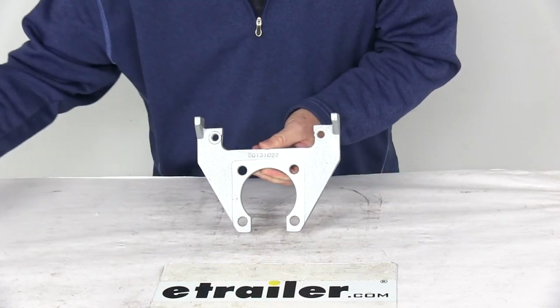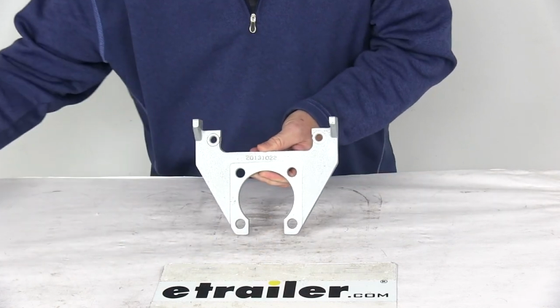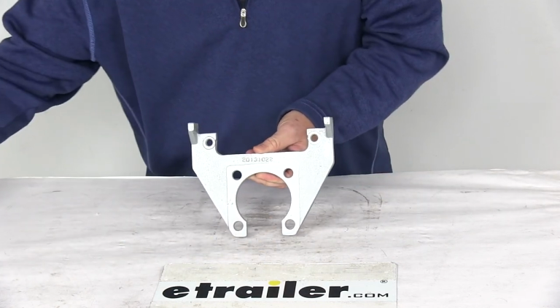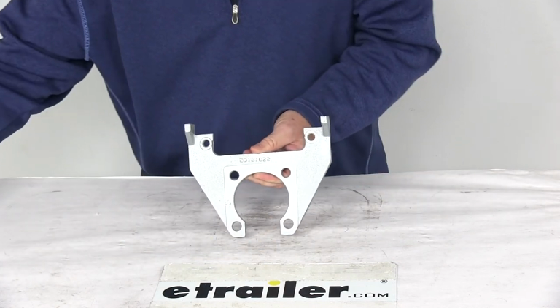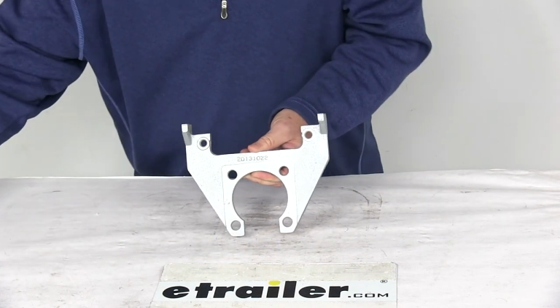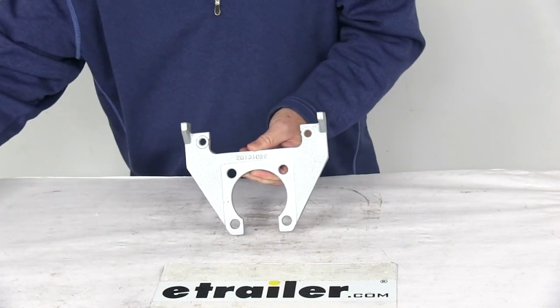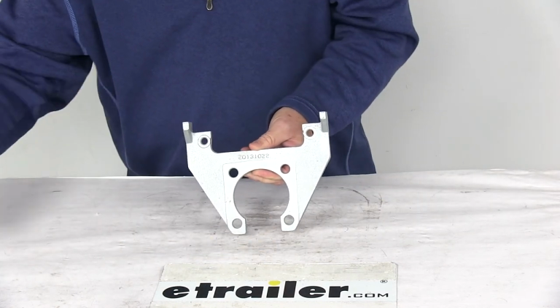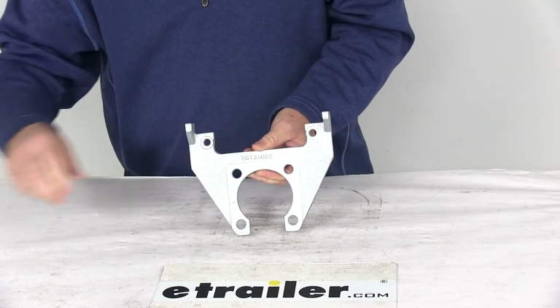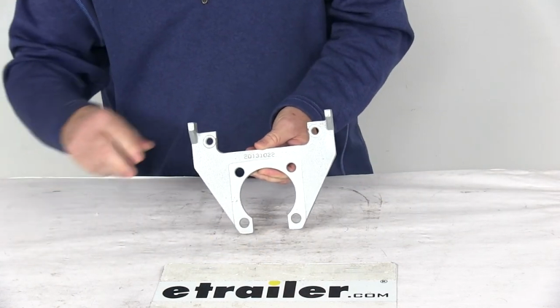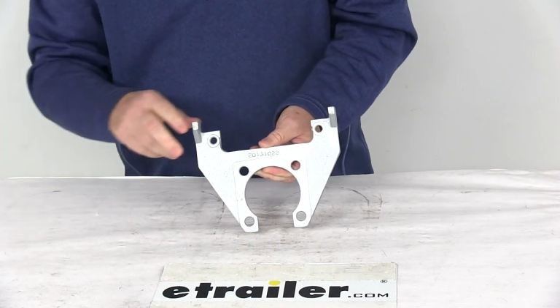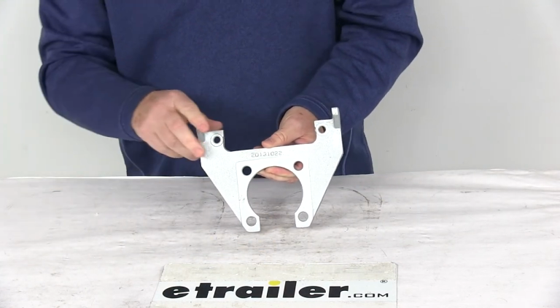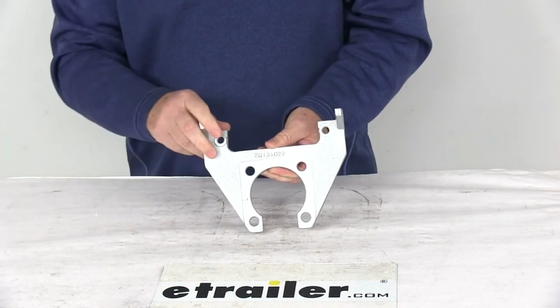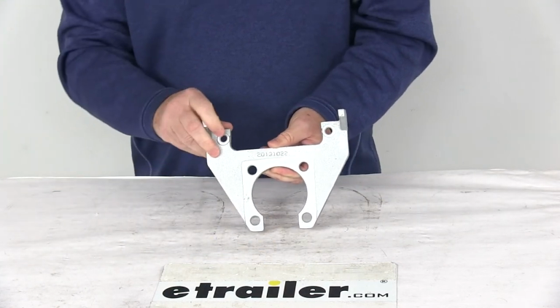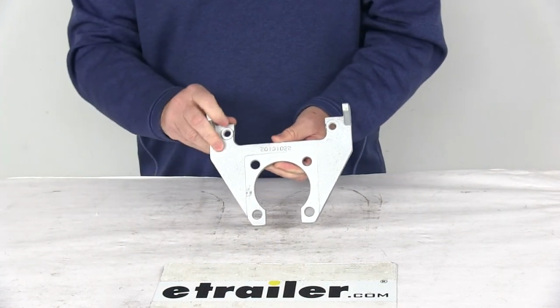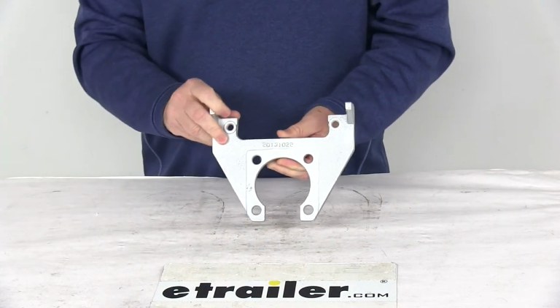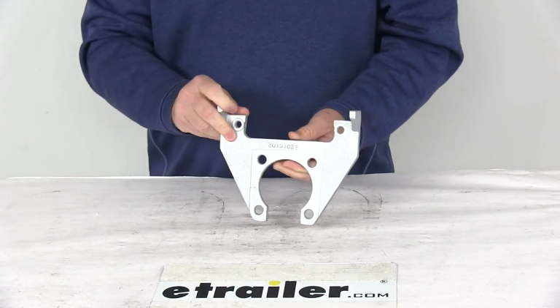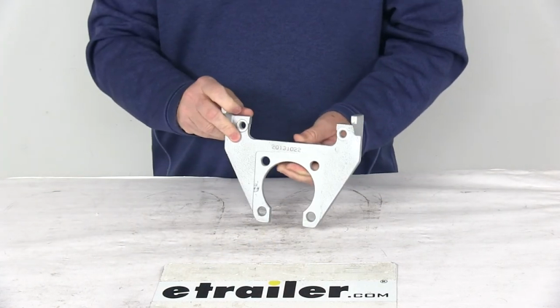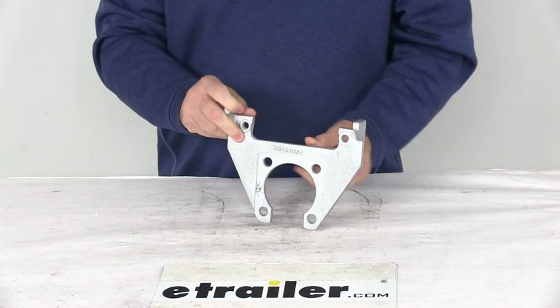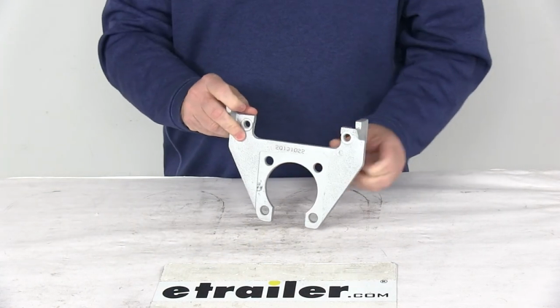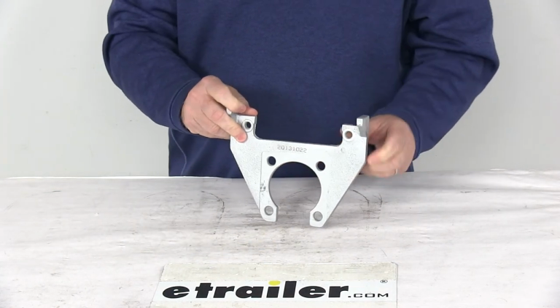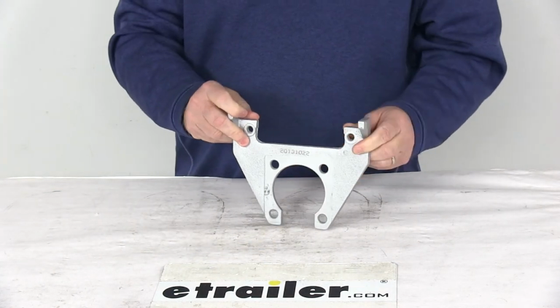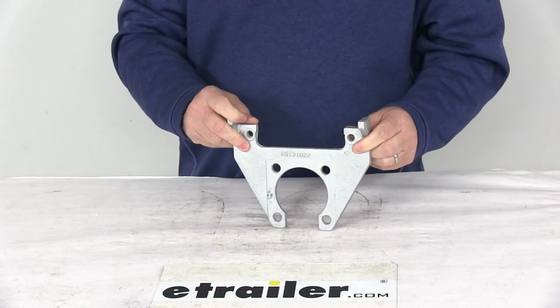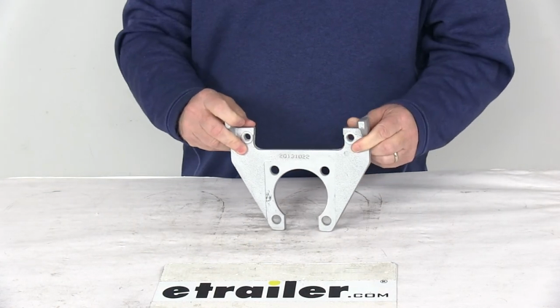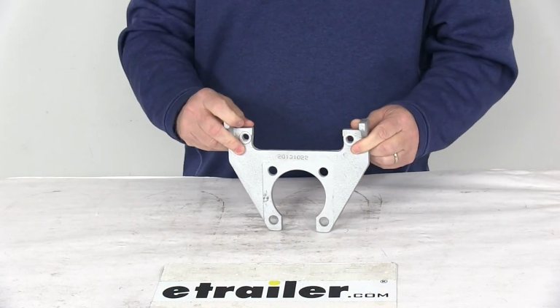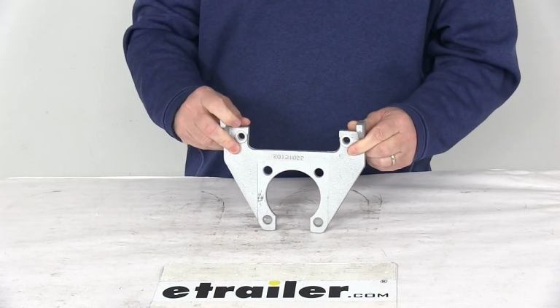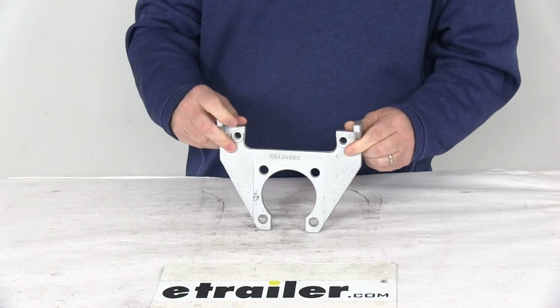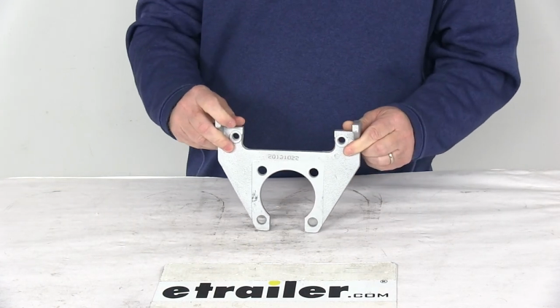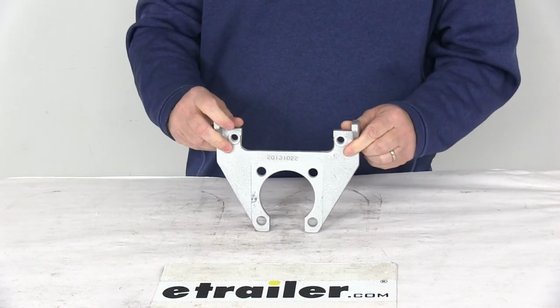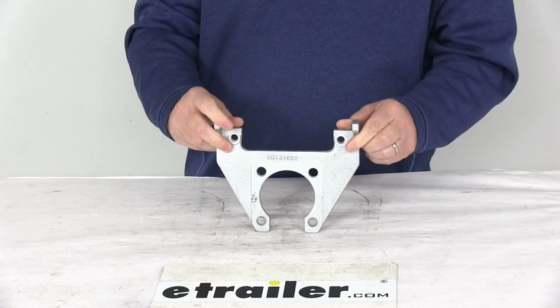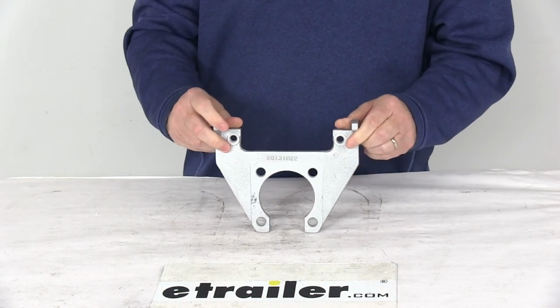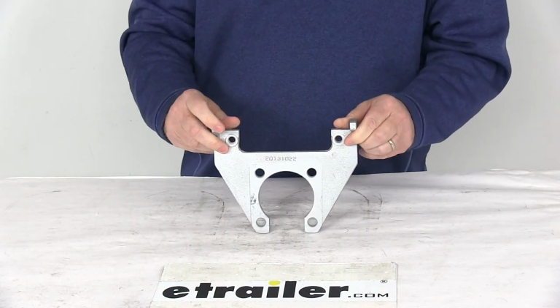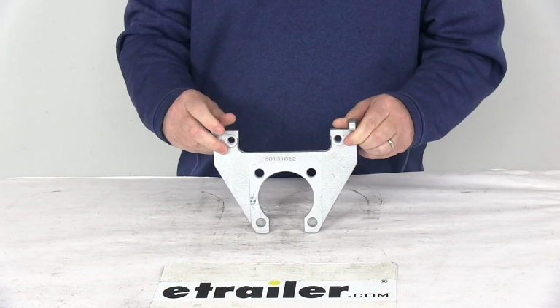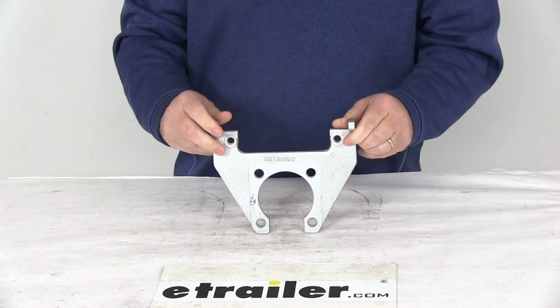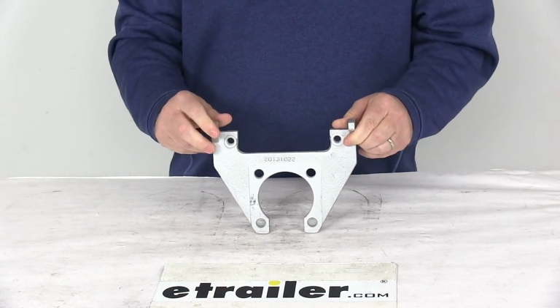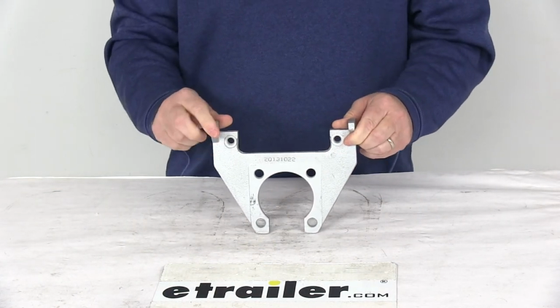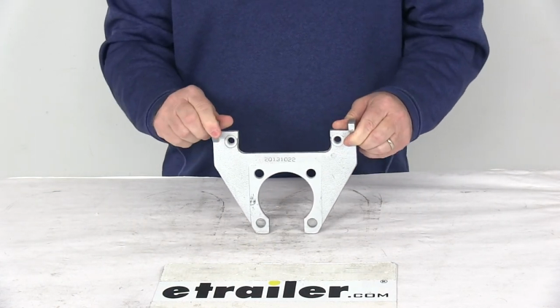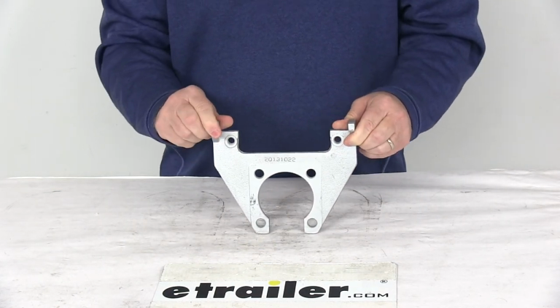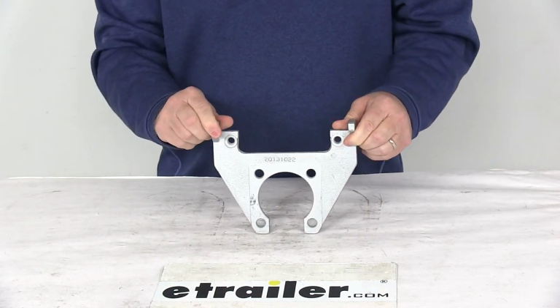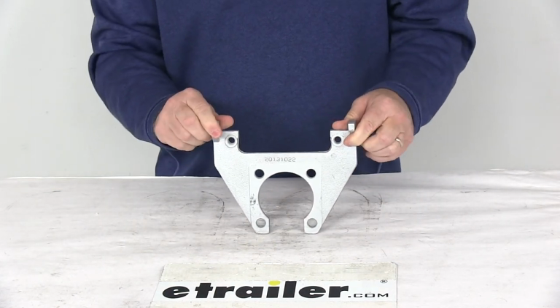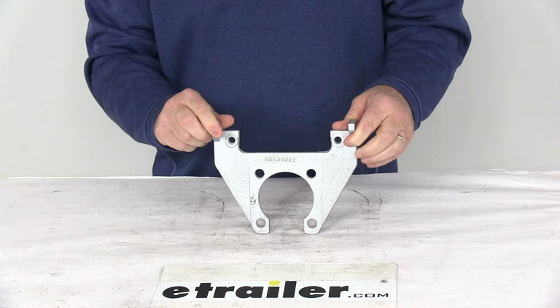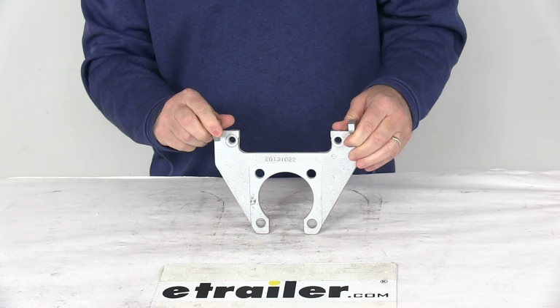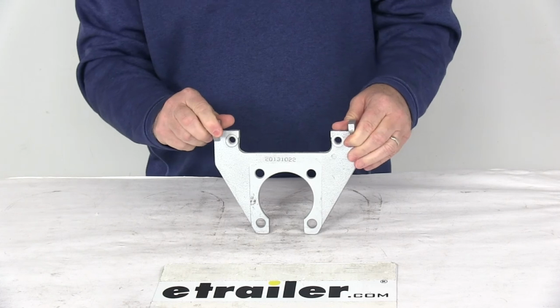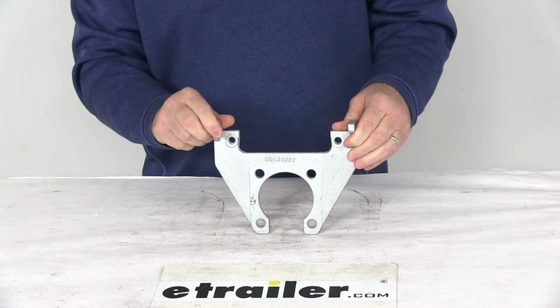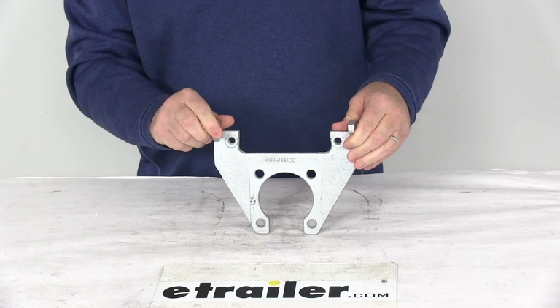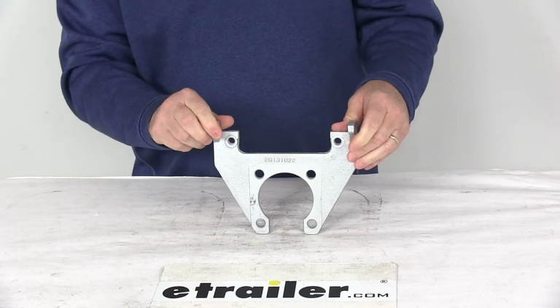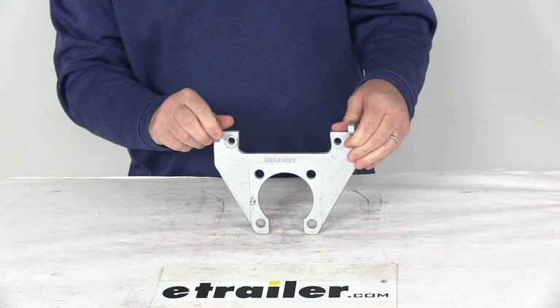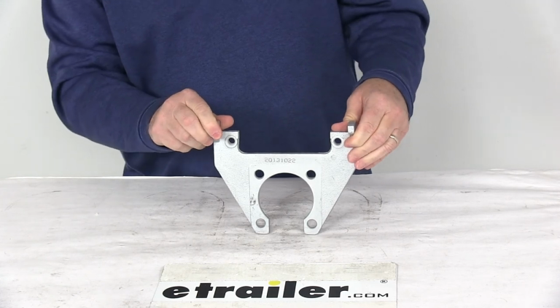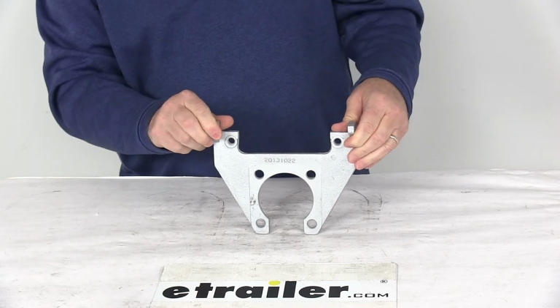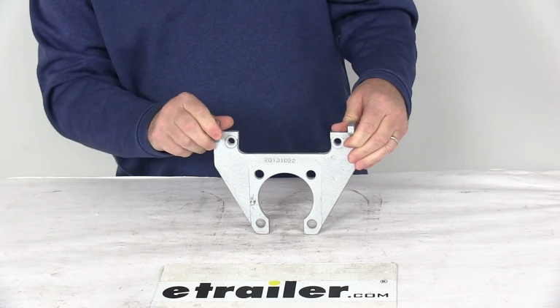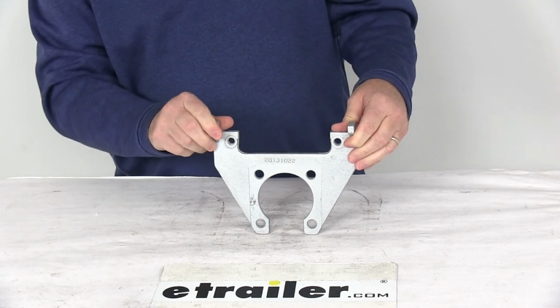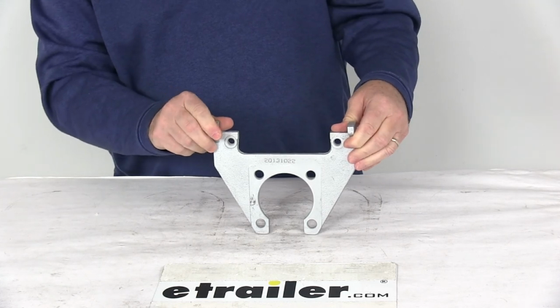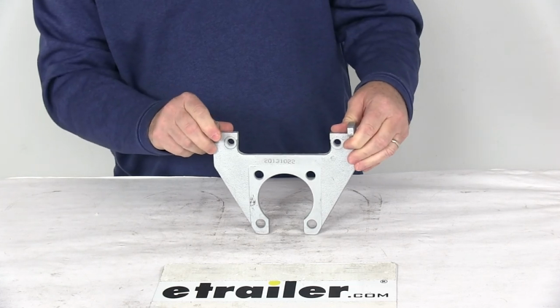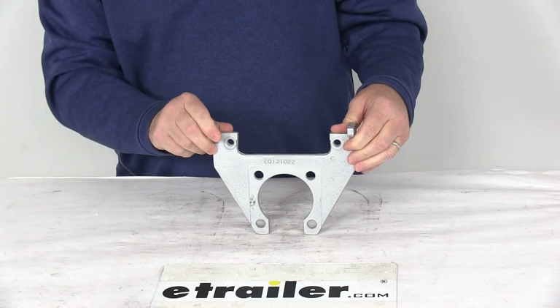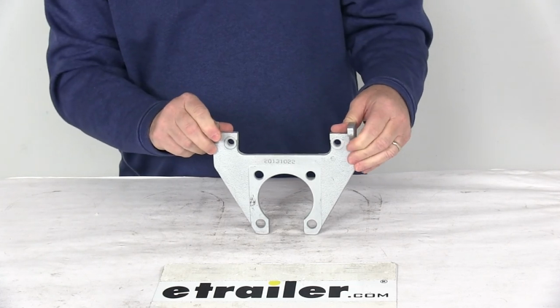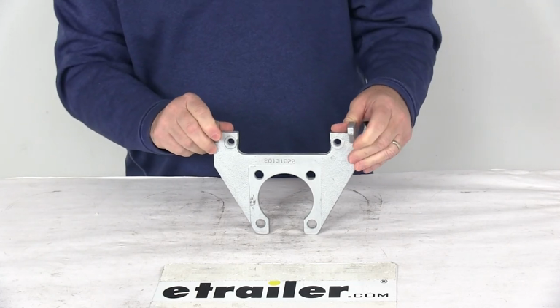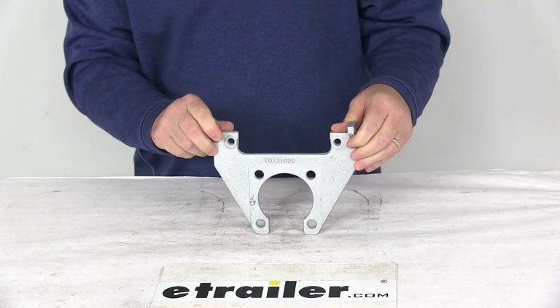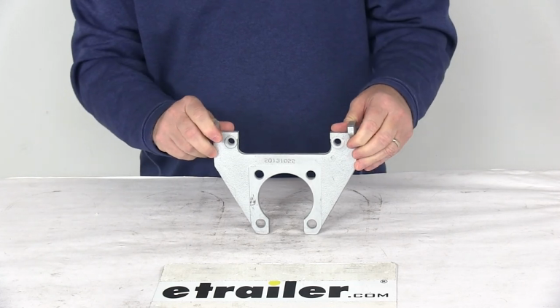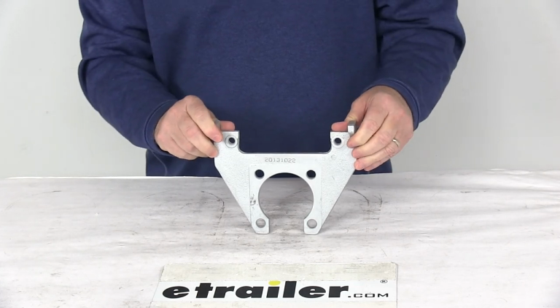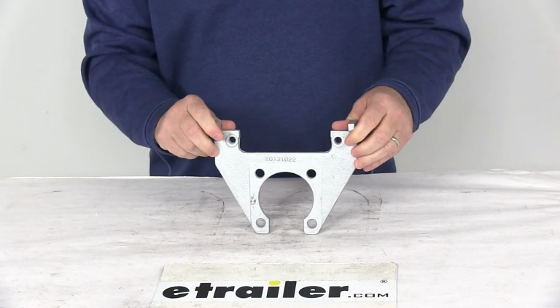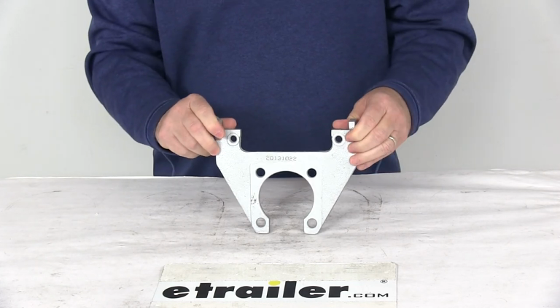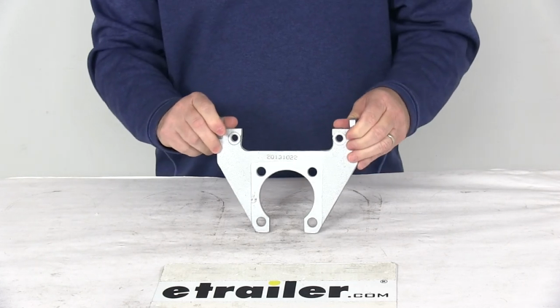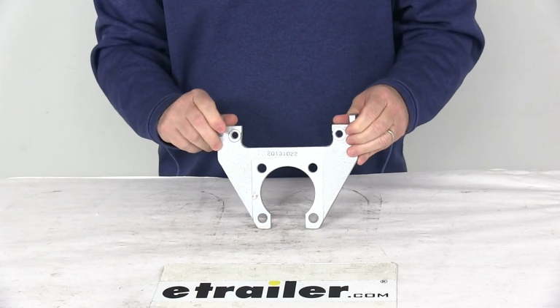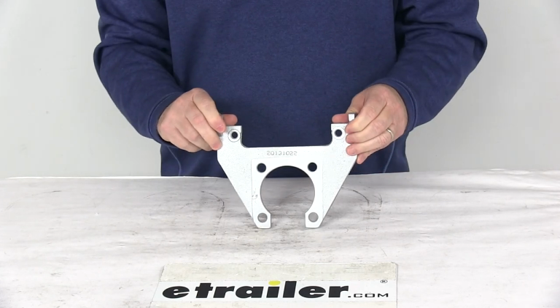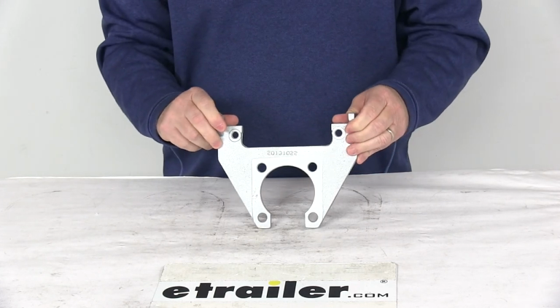That should do it for the review of the replacement Dacromat mounting bracket for the Kodiak disc brake caliper on 3,500 pound axles. Thank you very much.